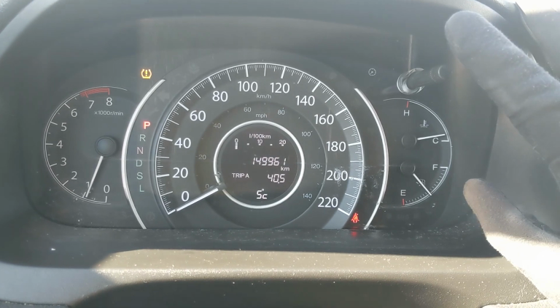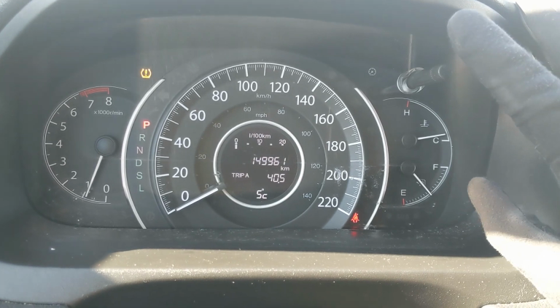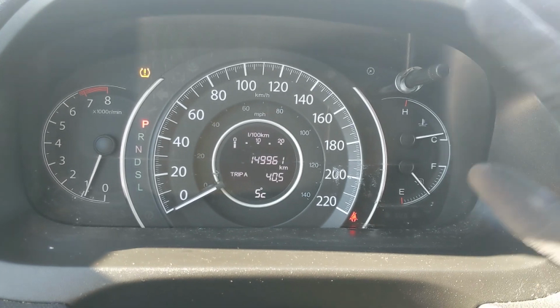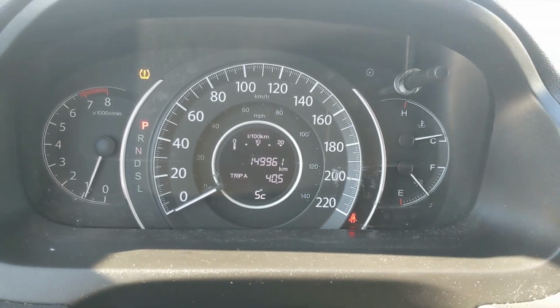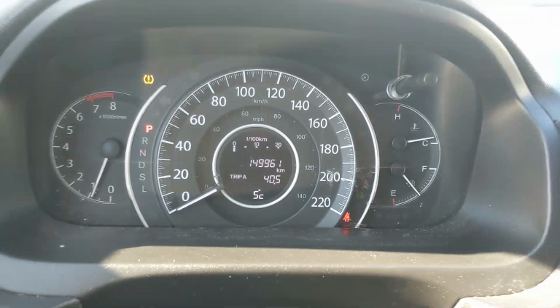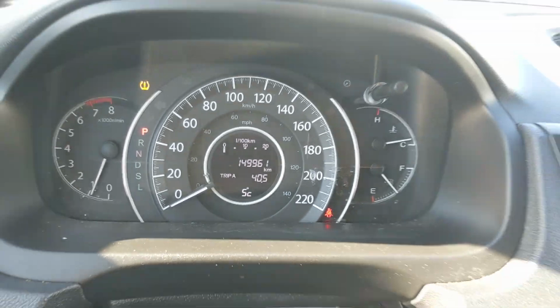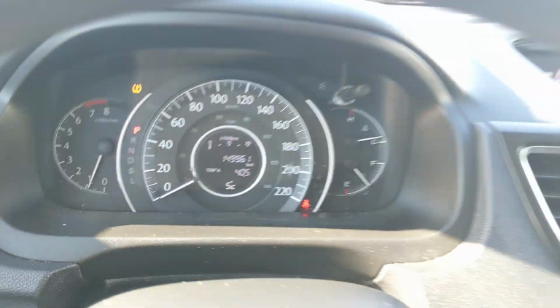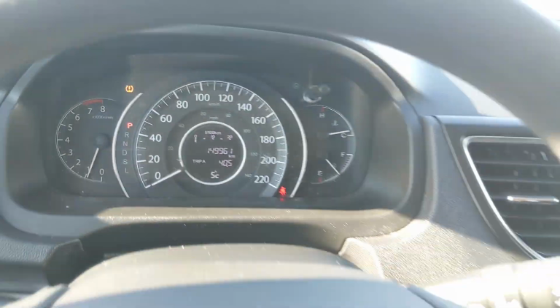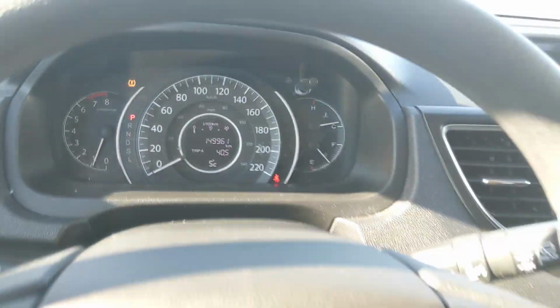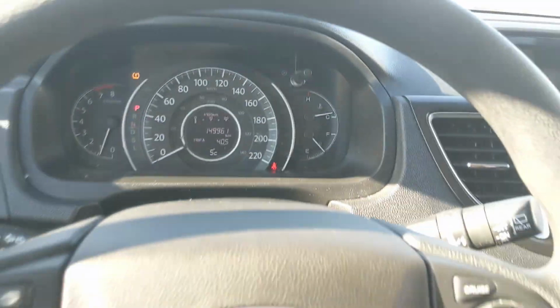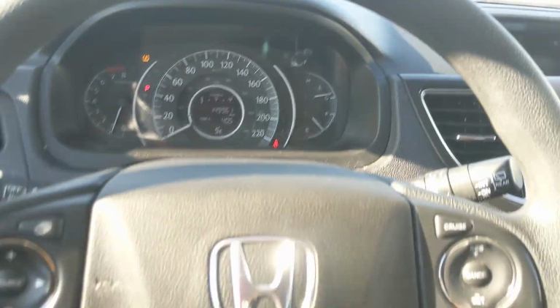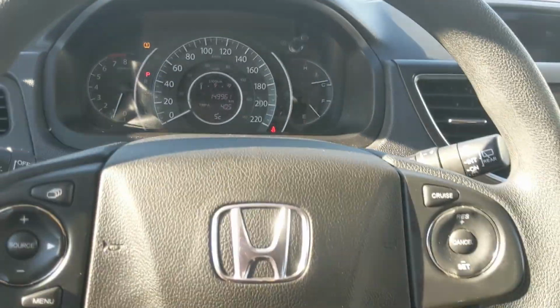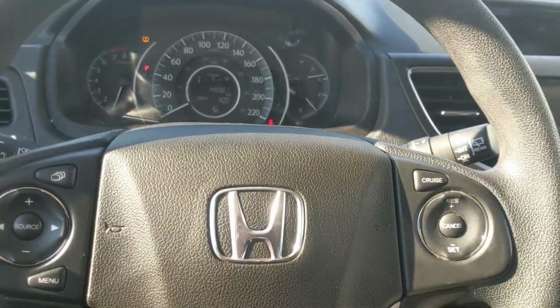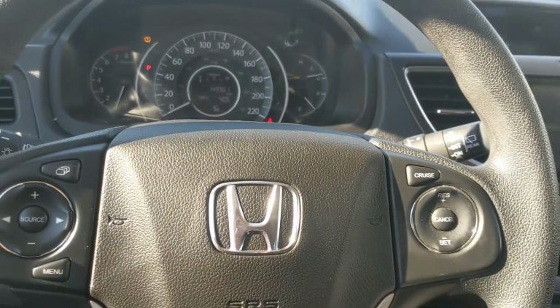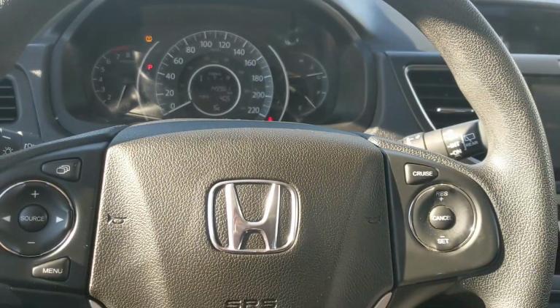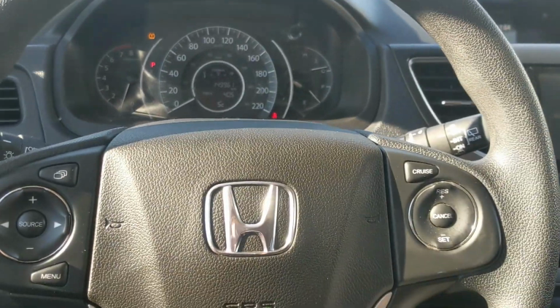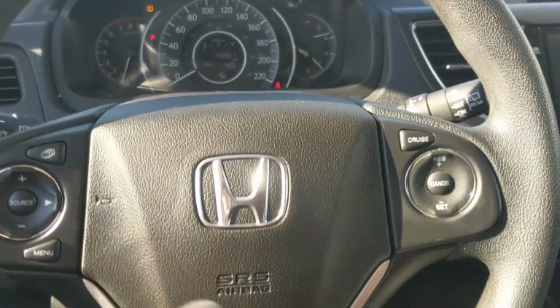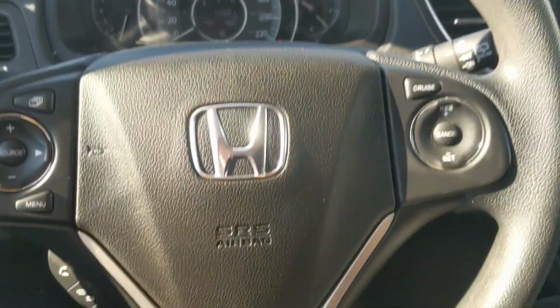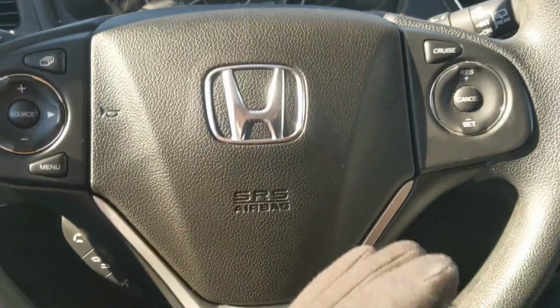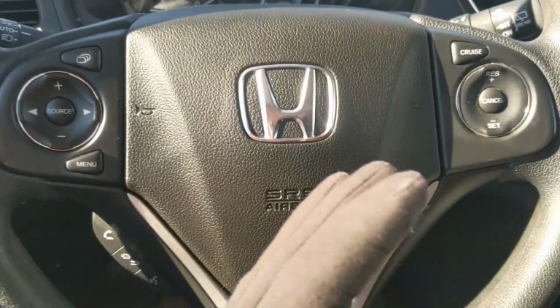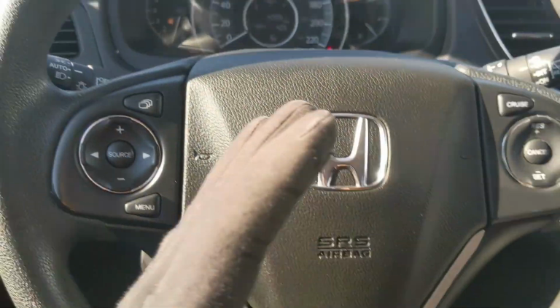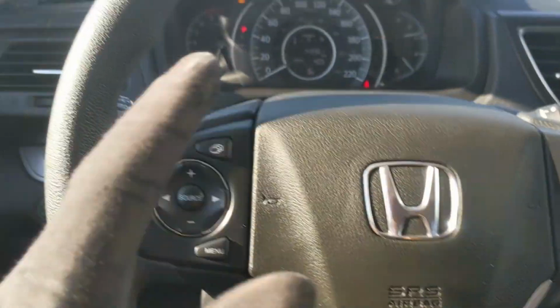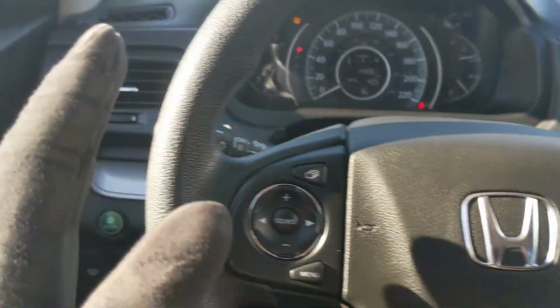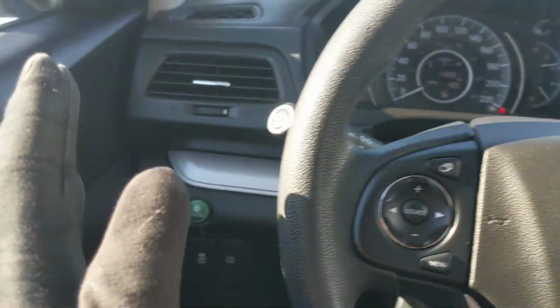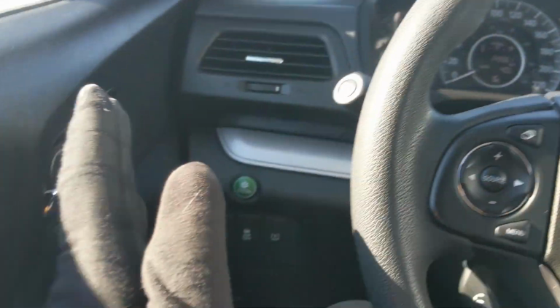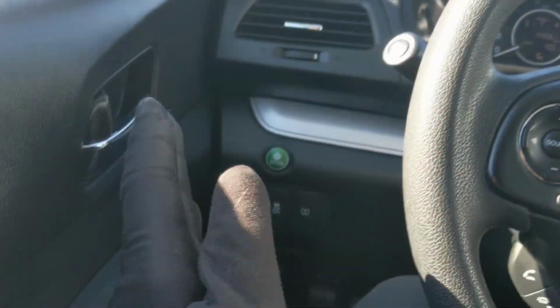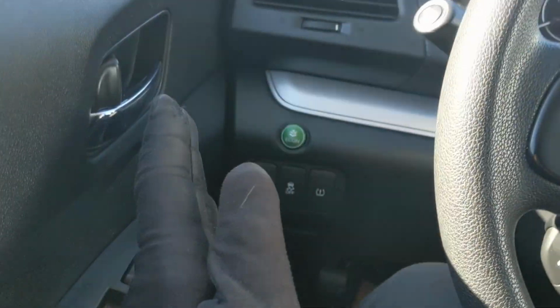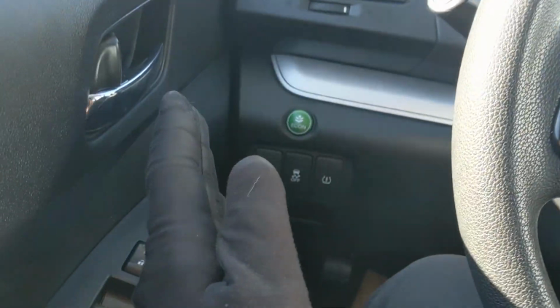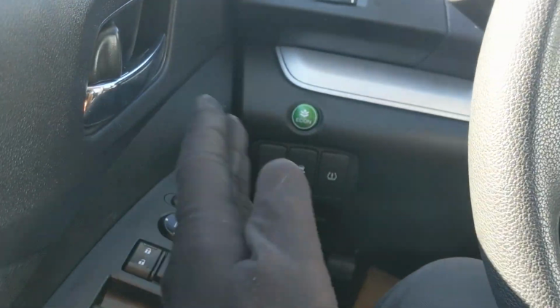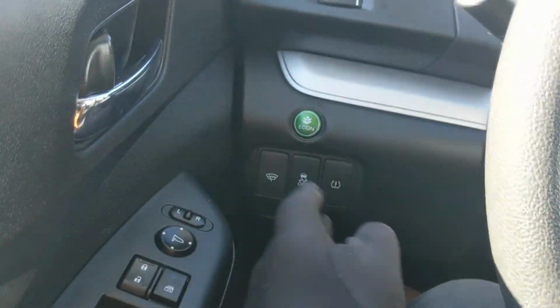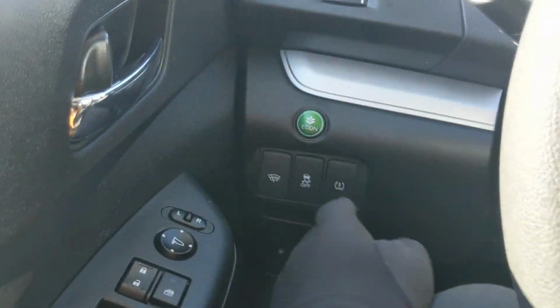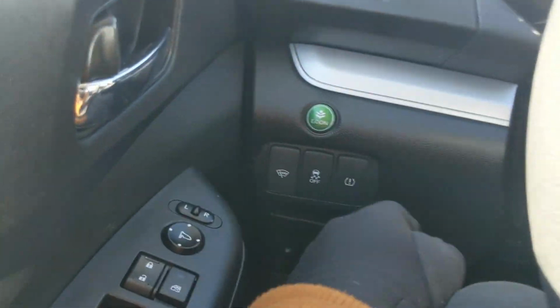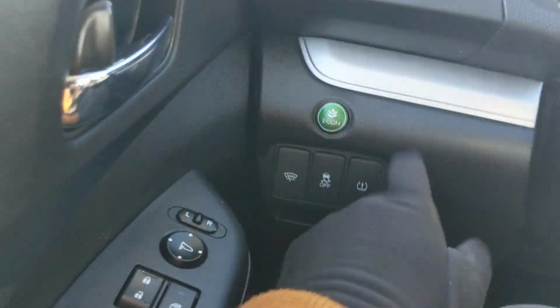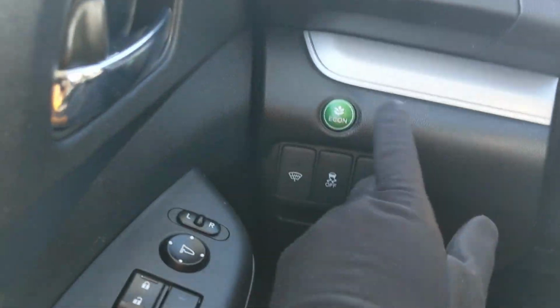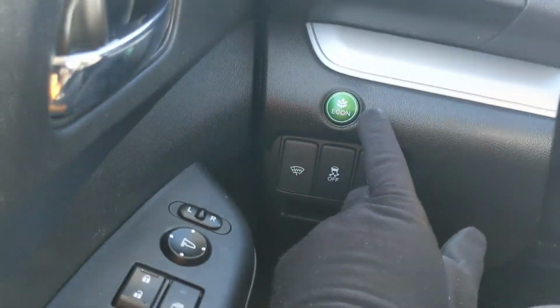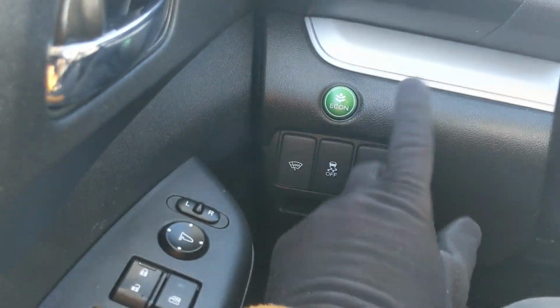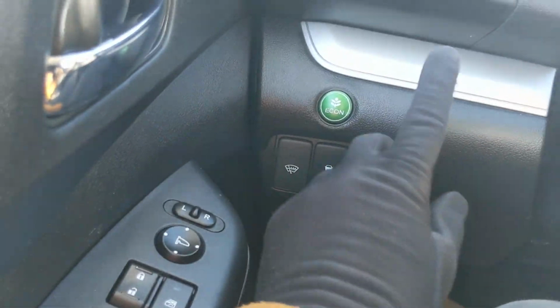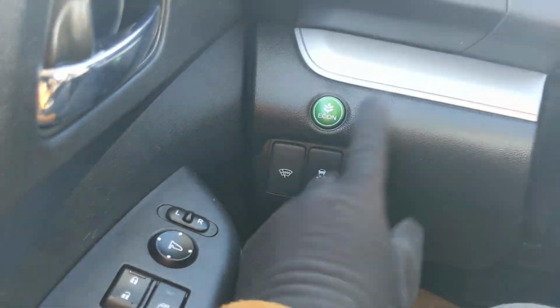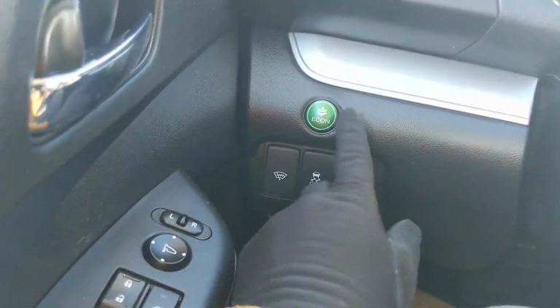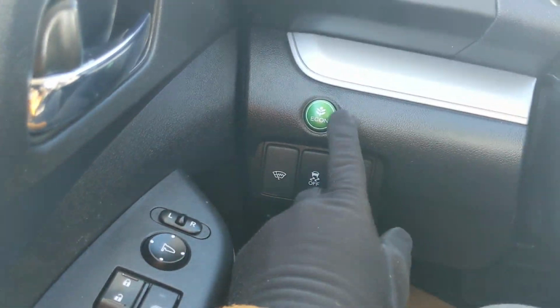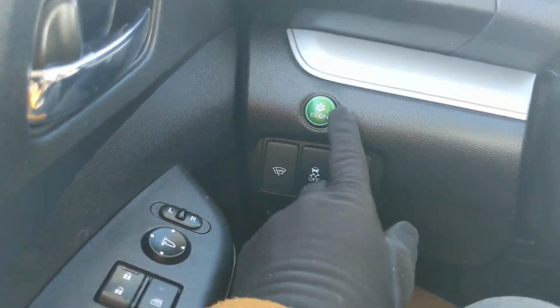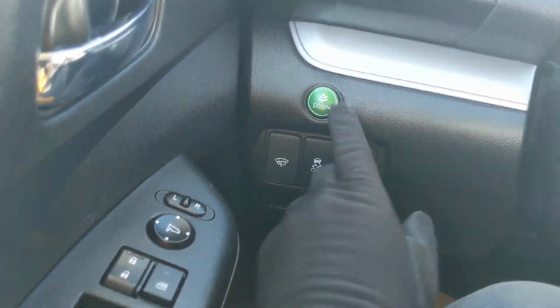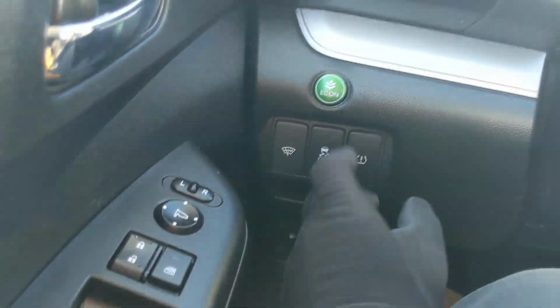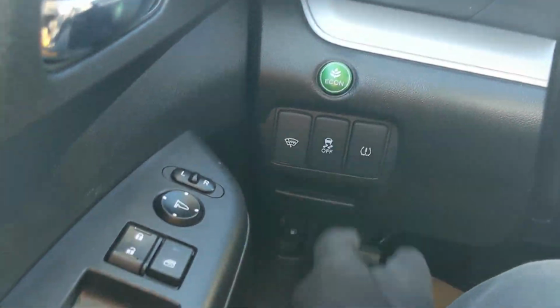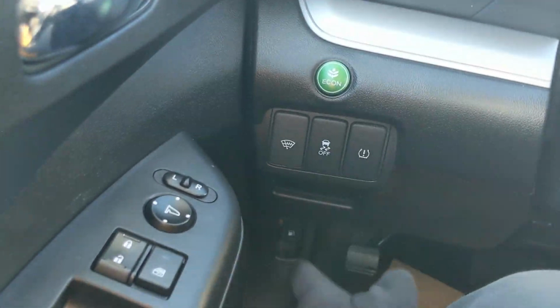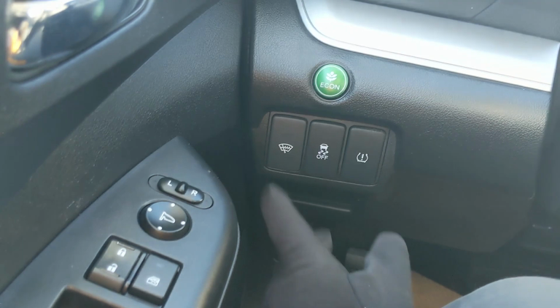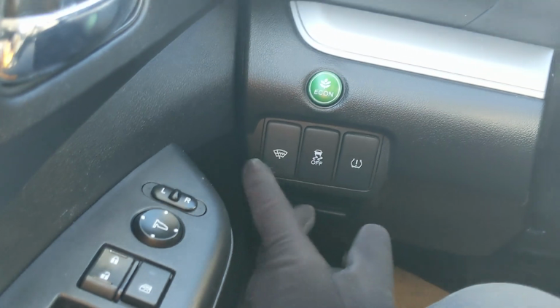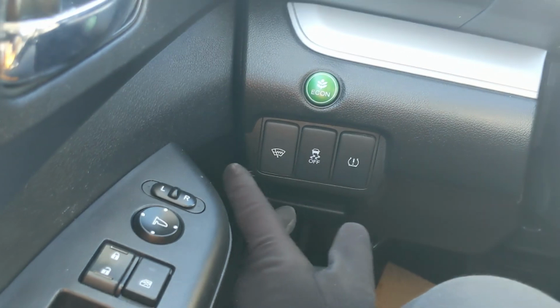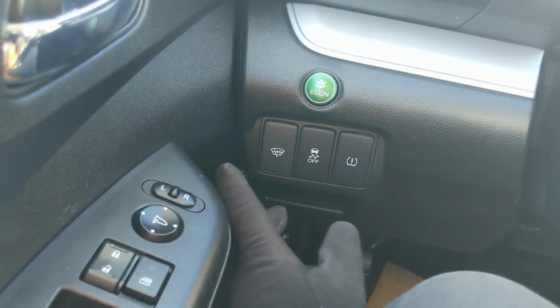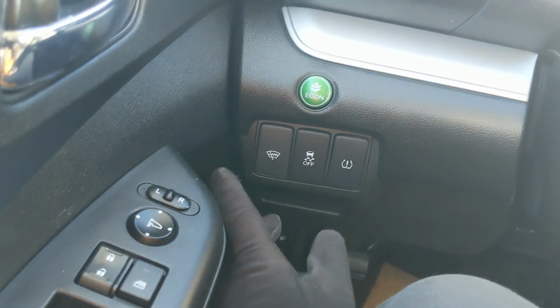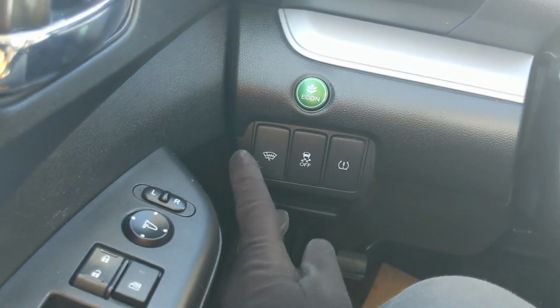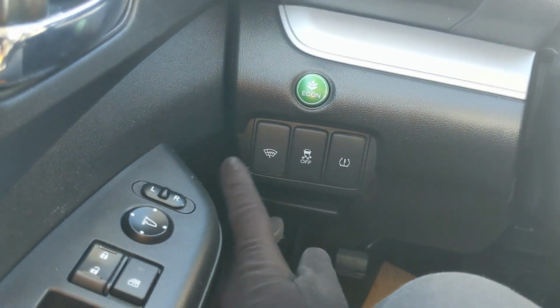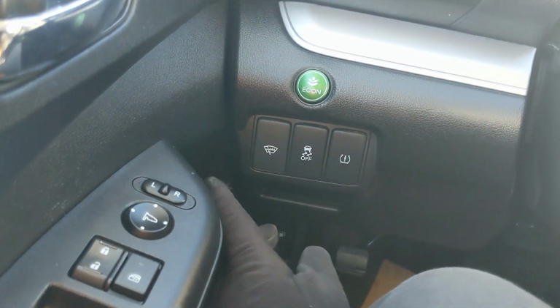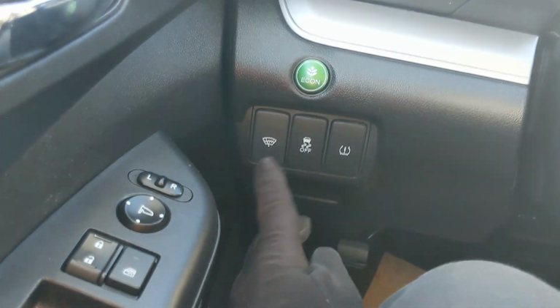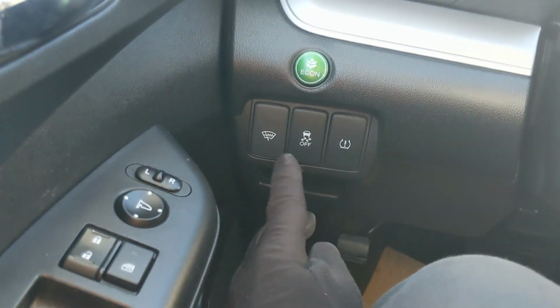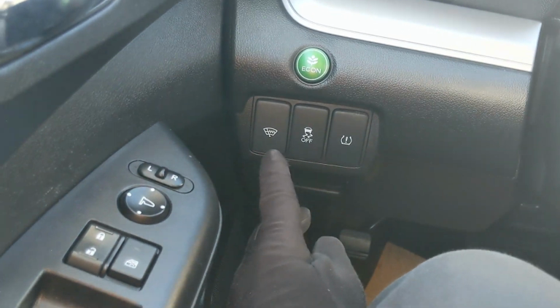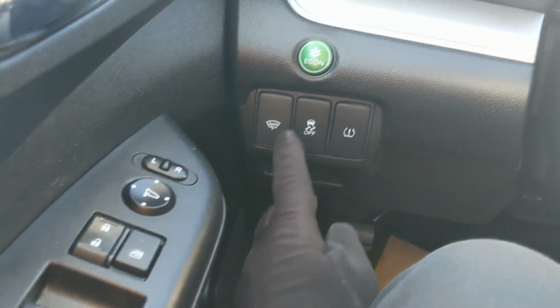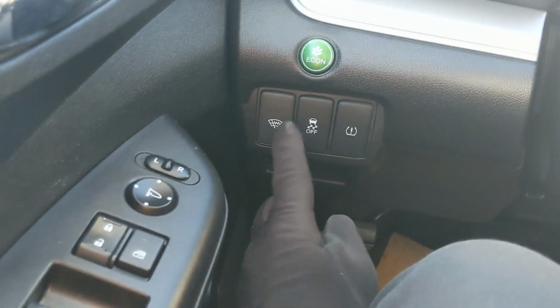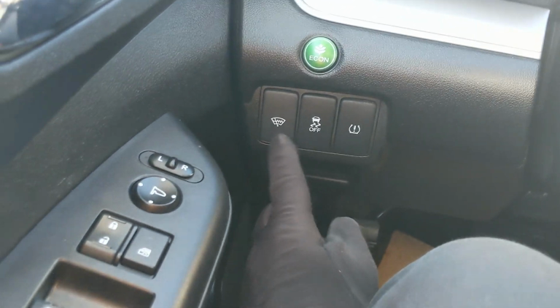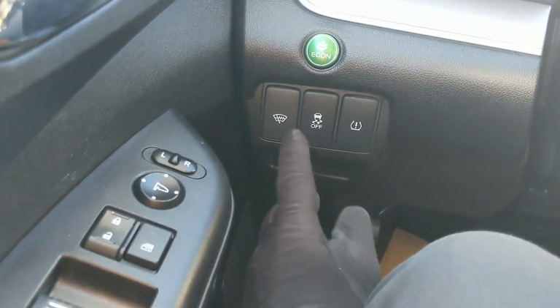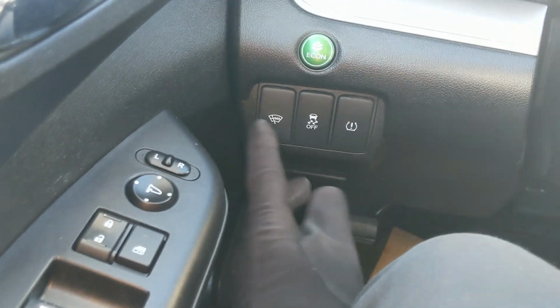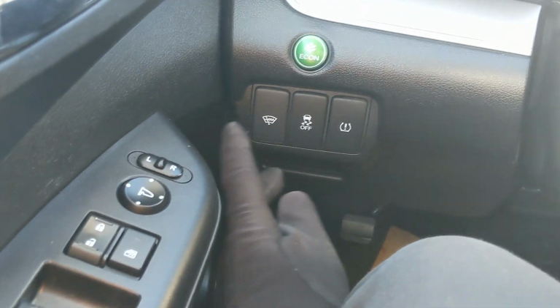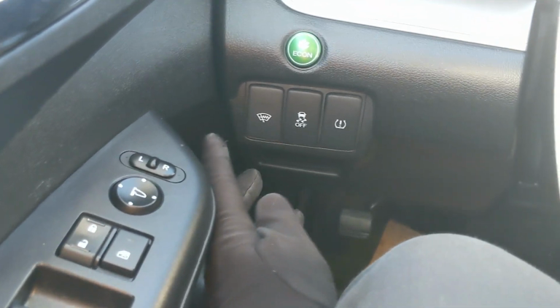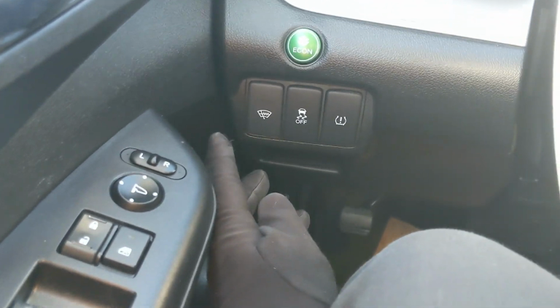Moving to the left here, you have your eco mode, and then I believe your heated wiper park, traction control shut-off, and your TPMS reset.